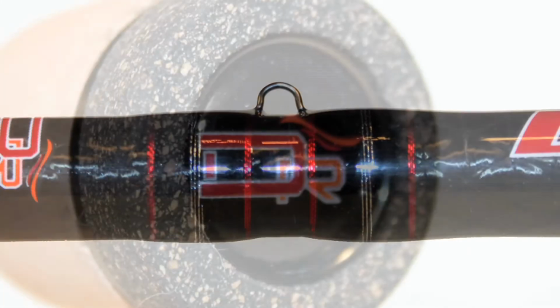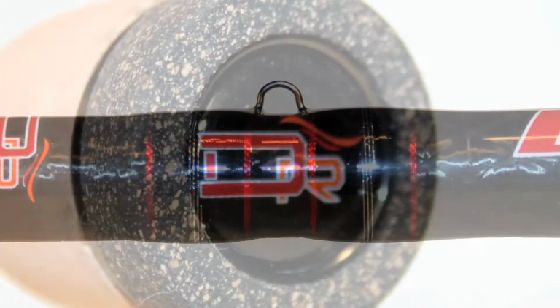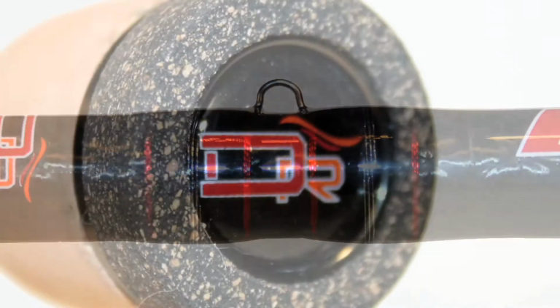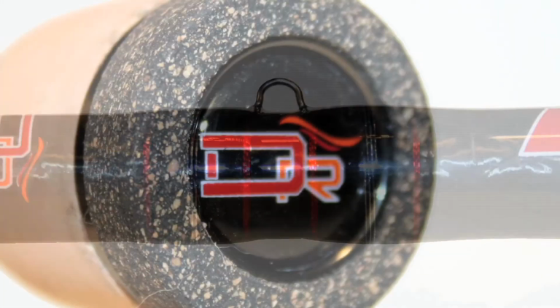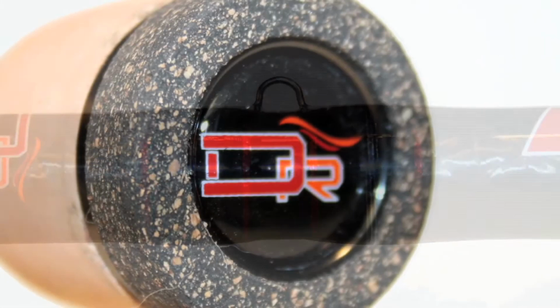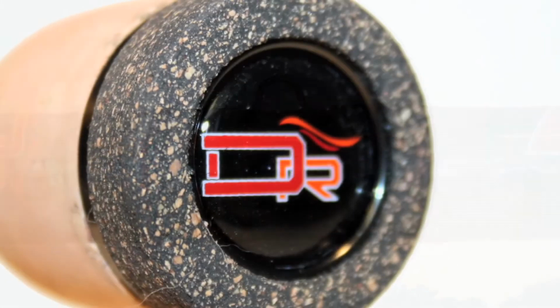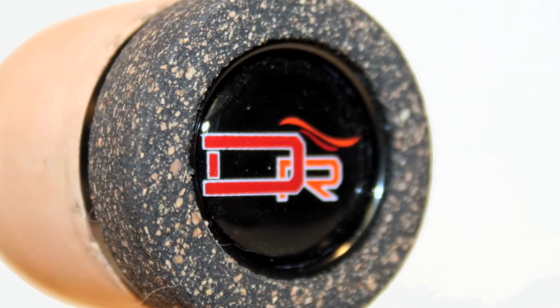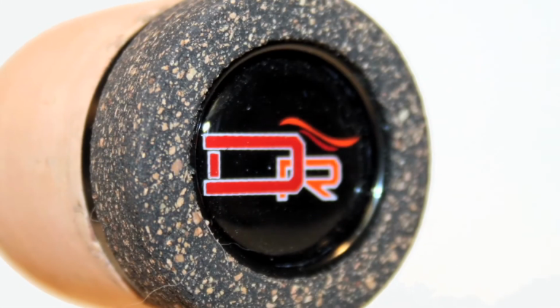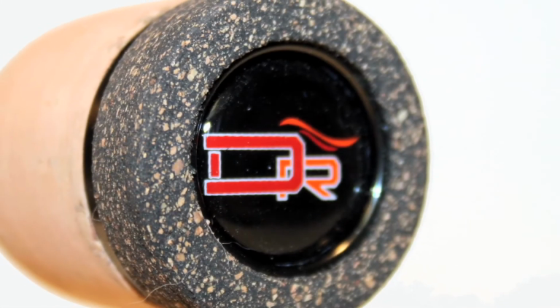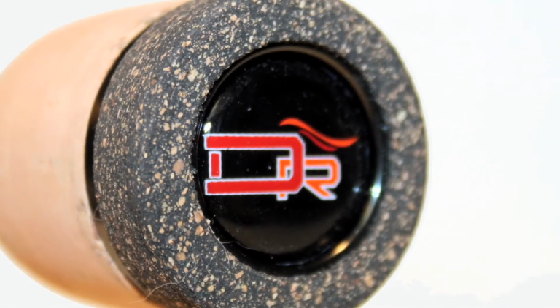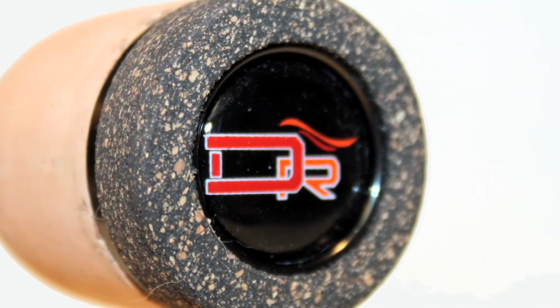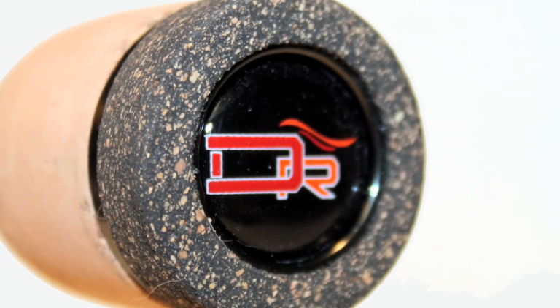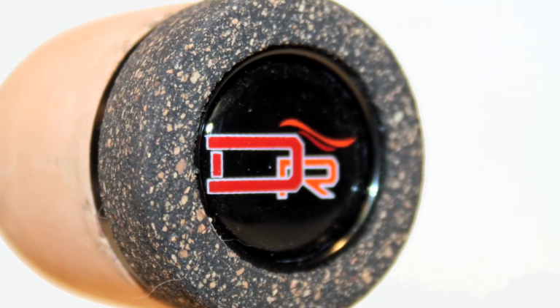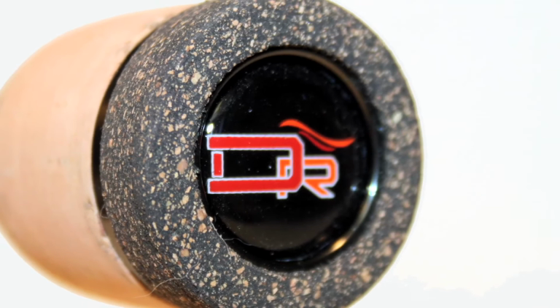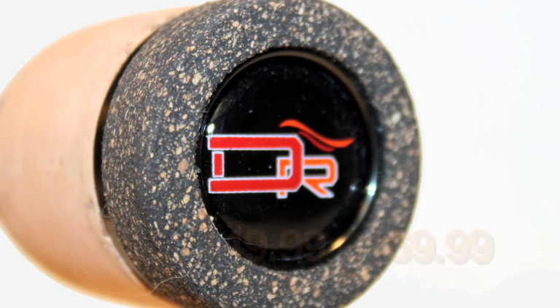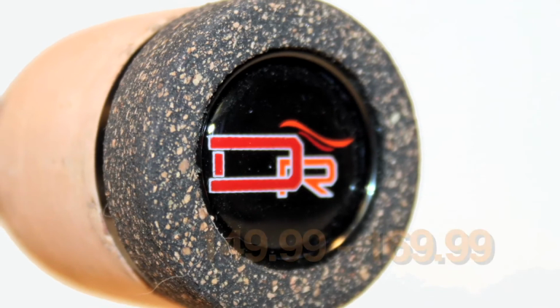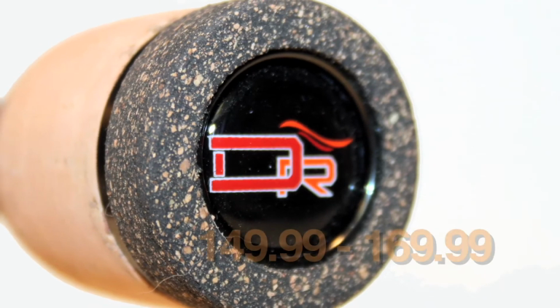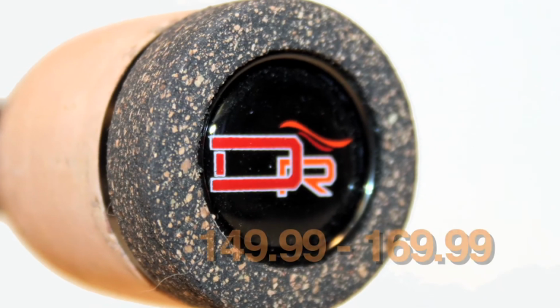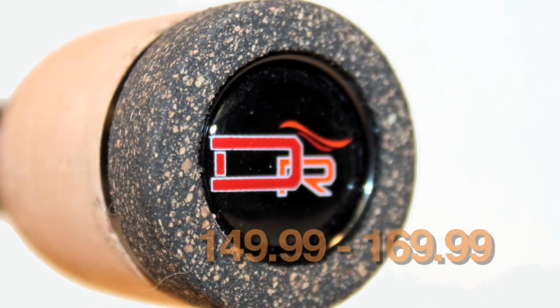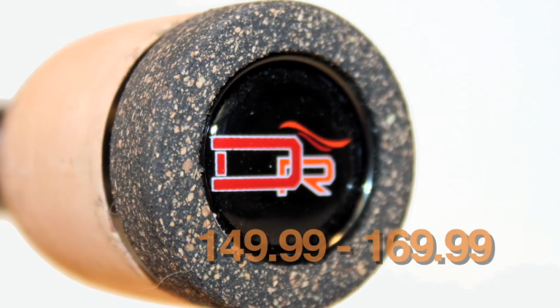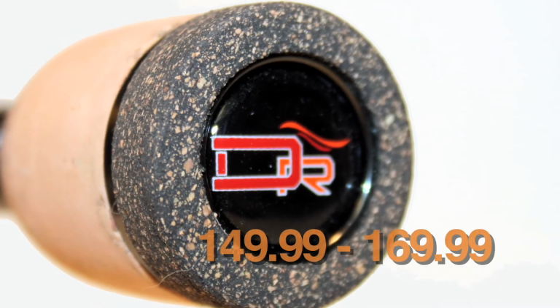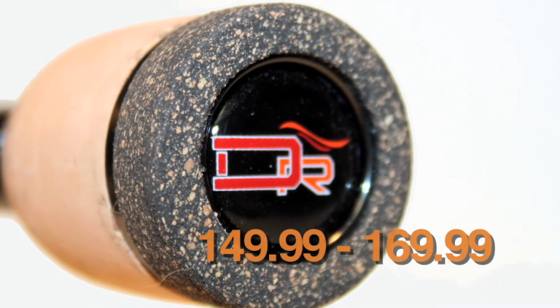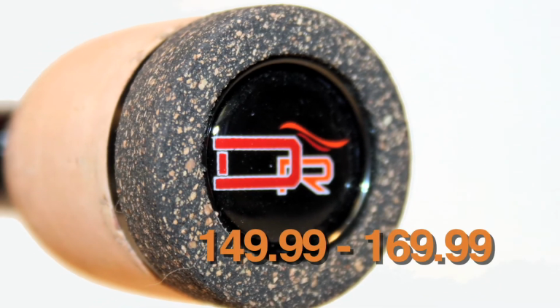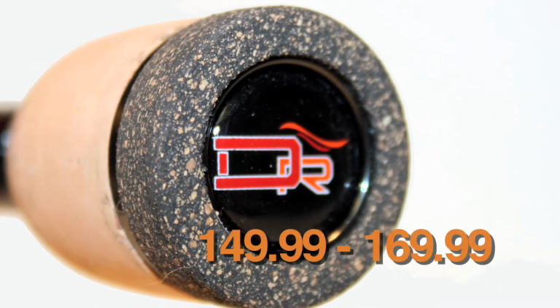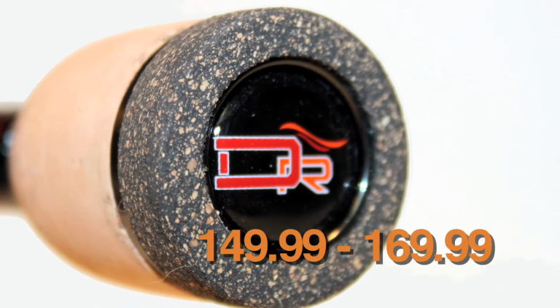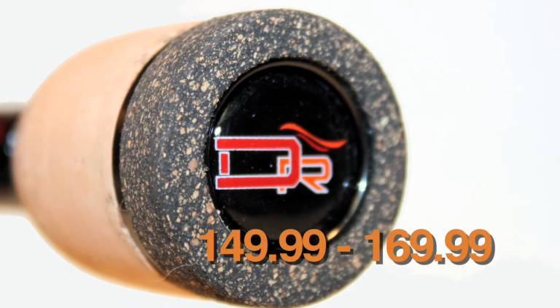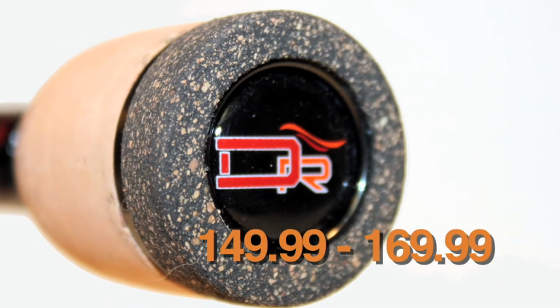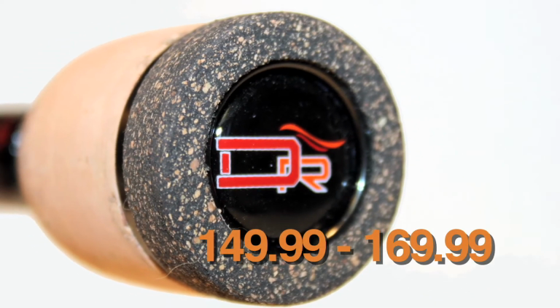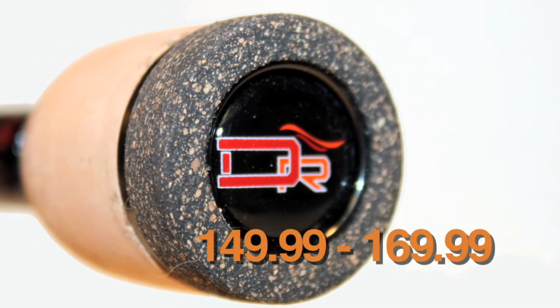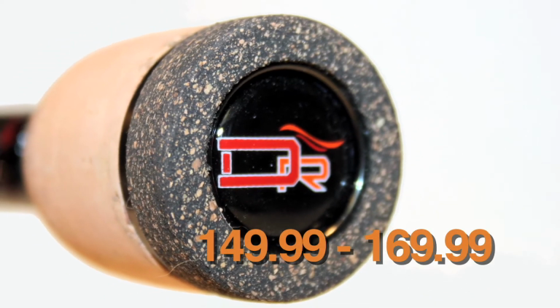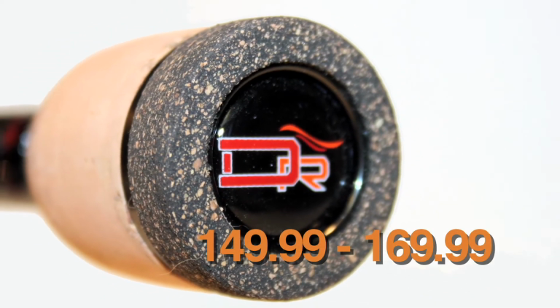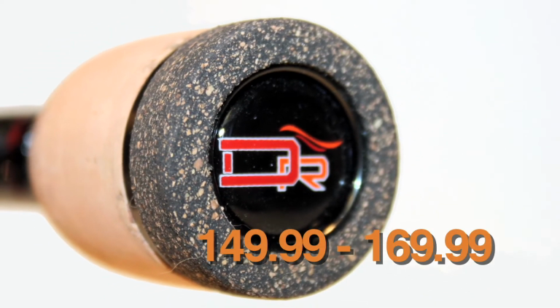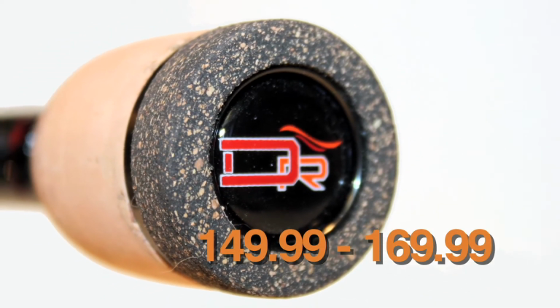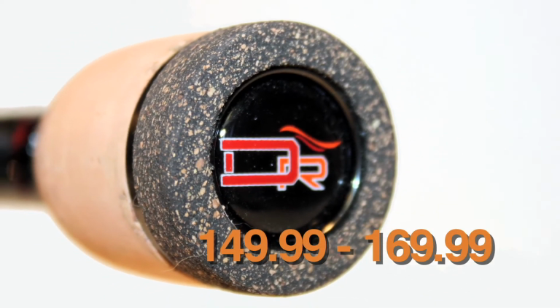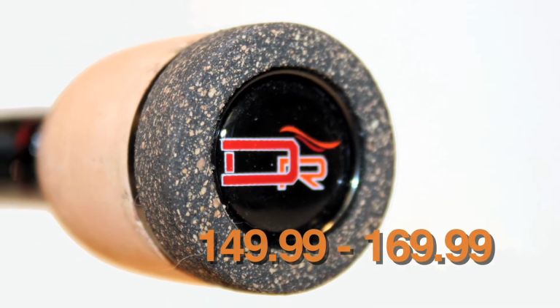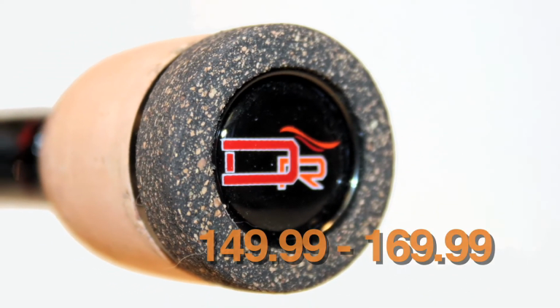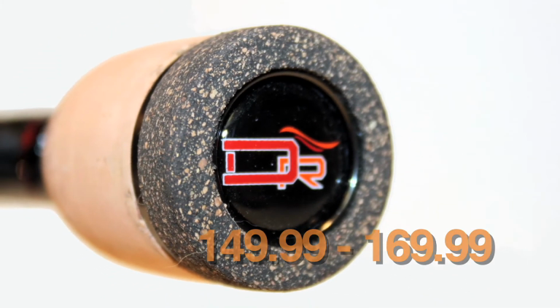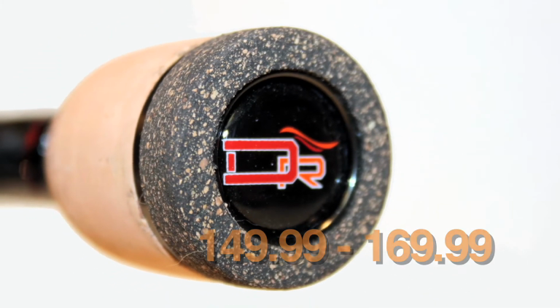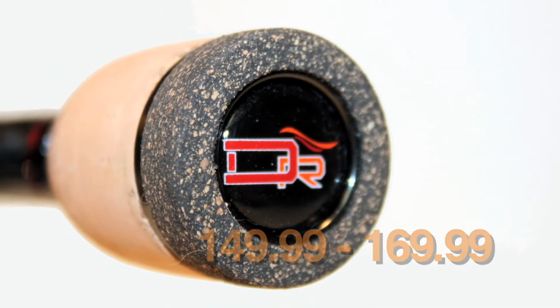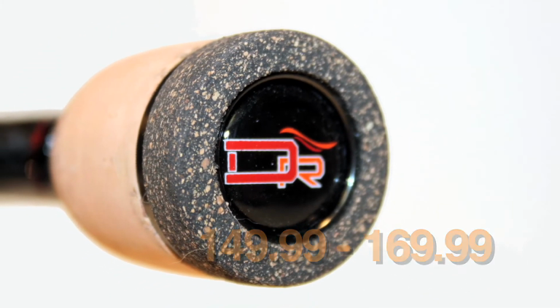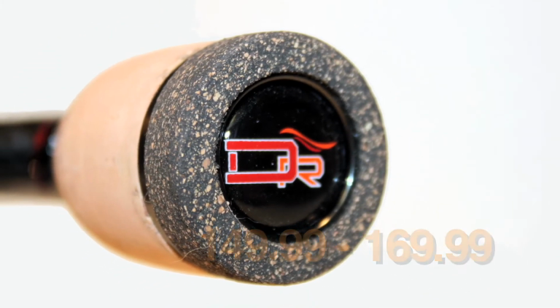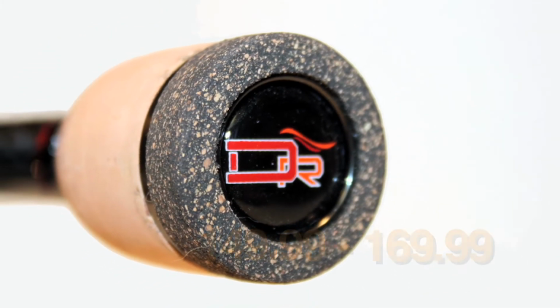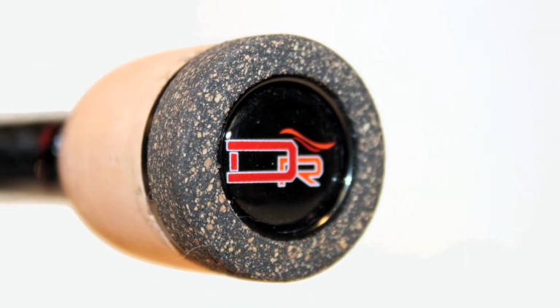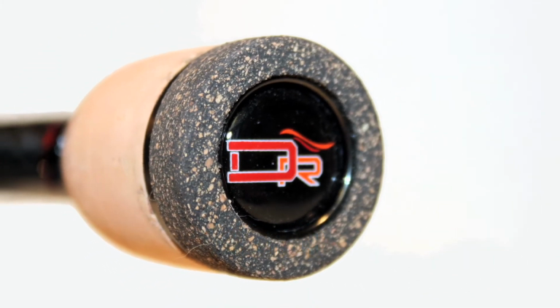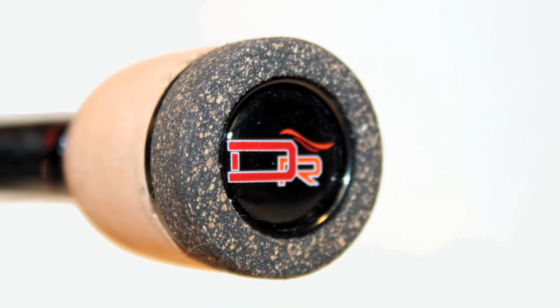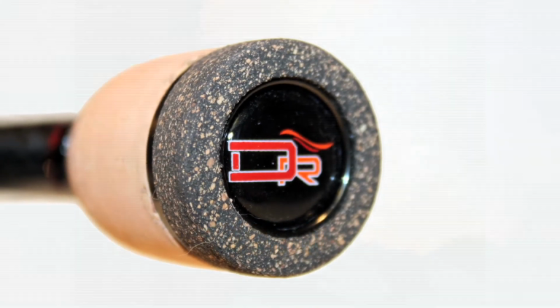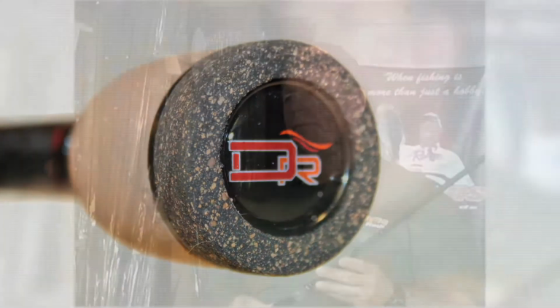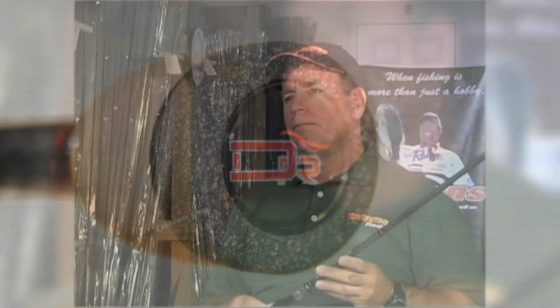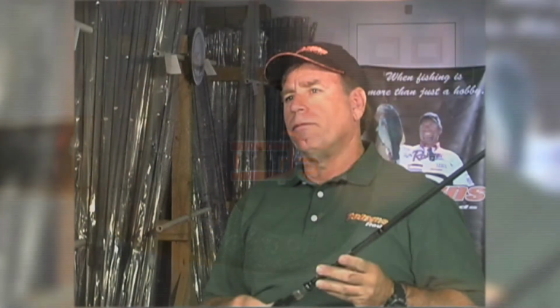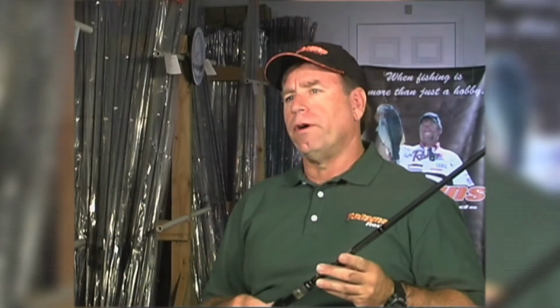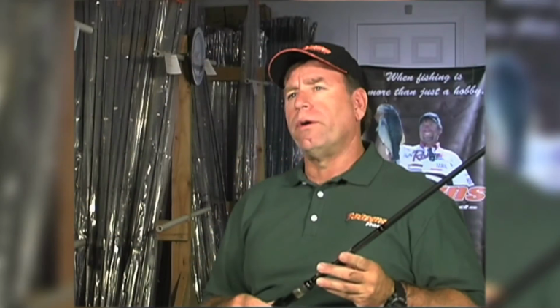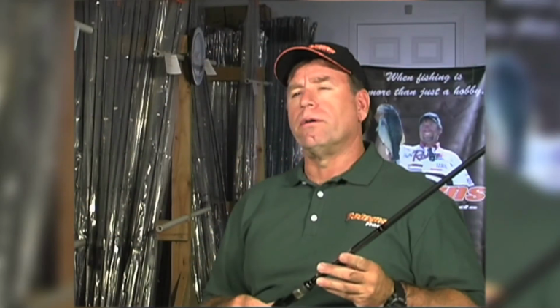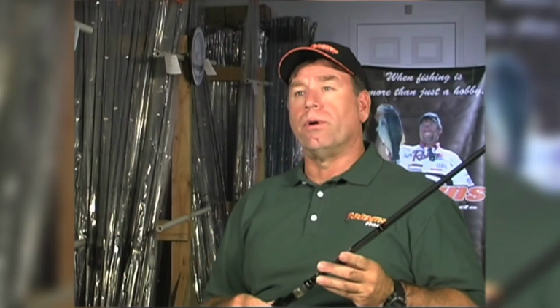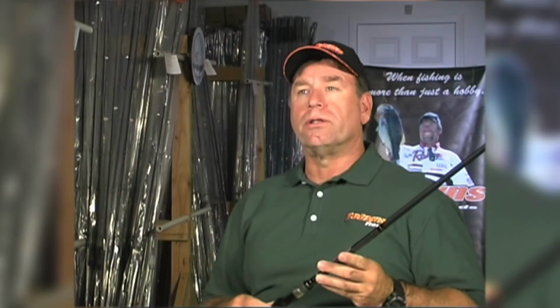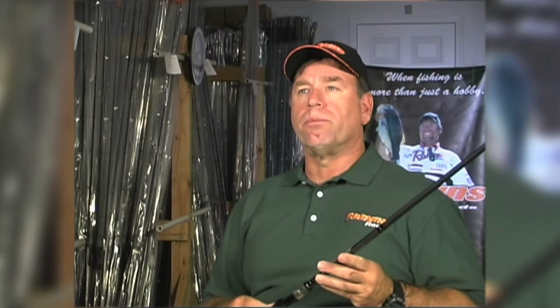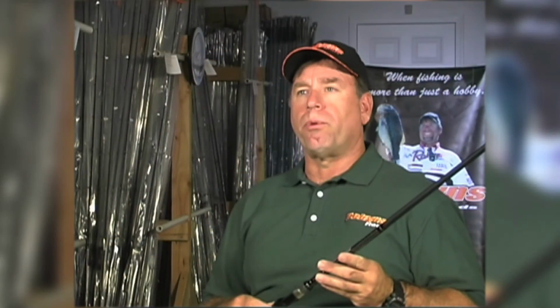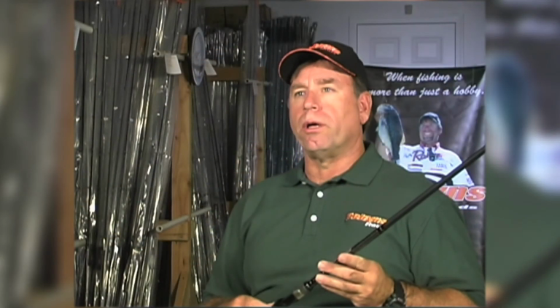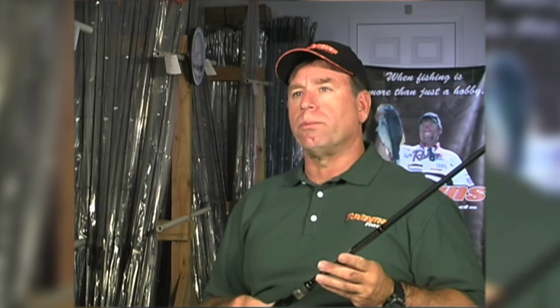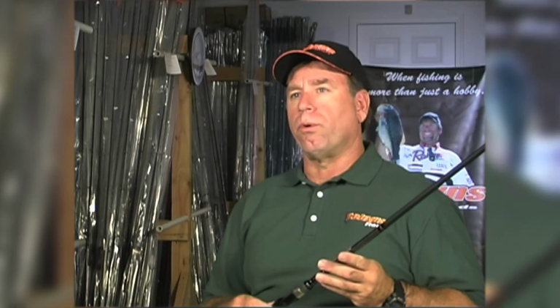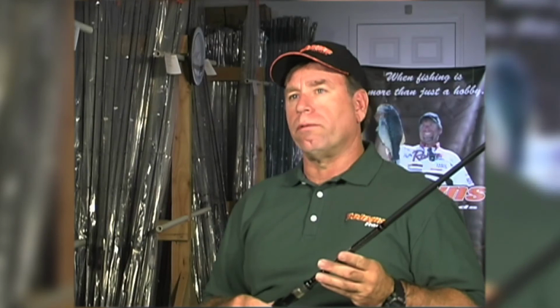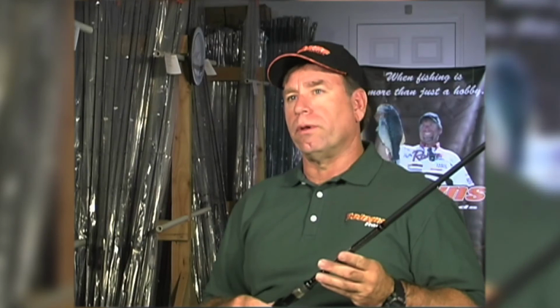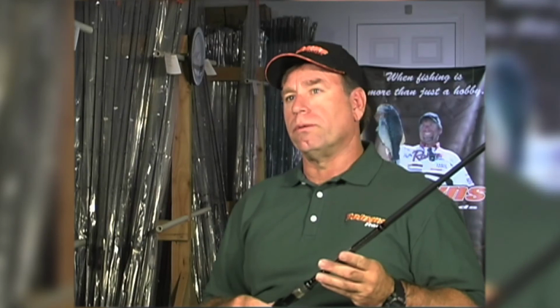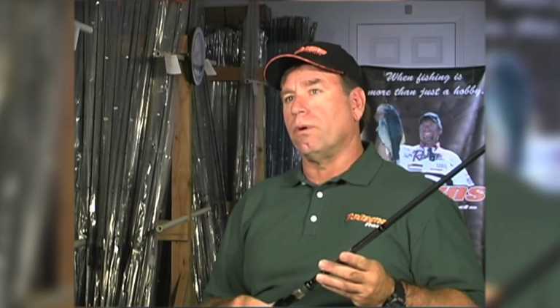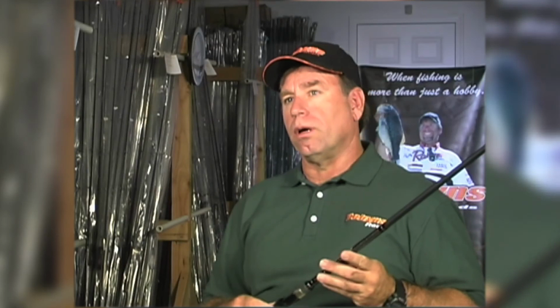The price point on the Savvy series is $149, $159, or $169, really depending on which model. Very aggressive price point for this rod.